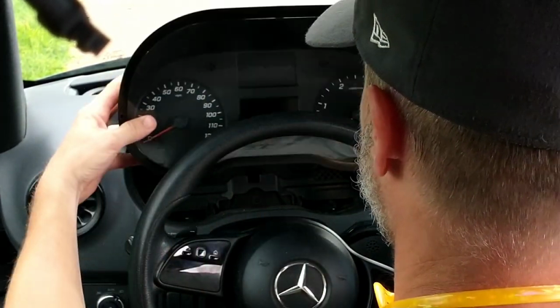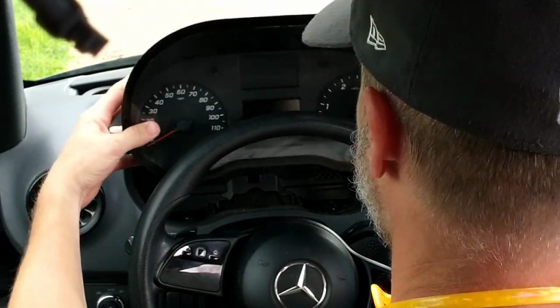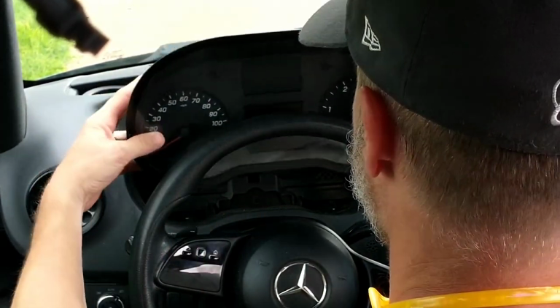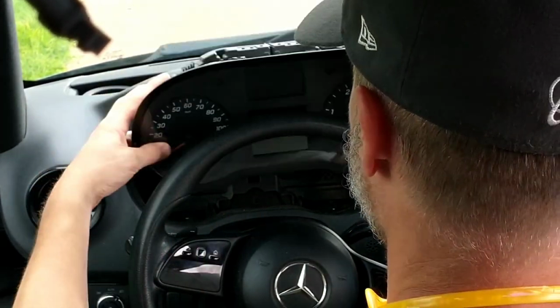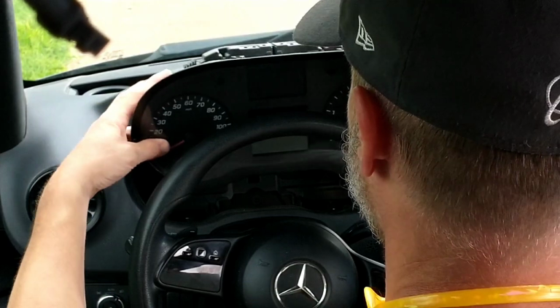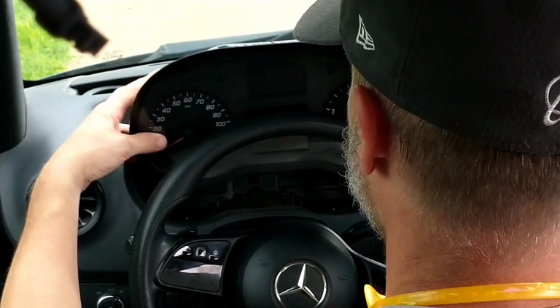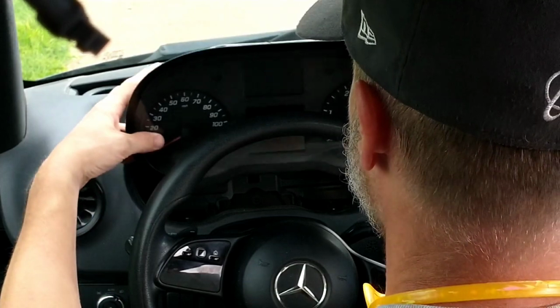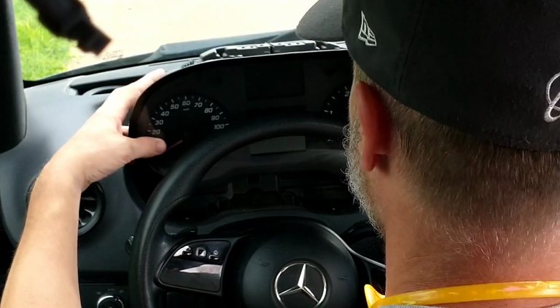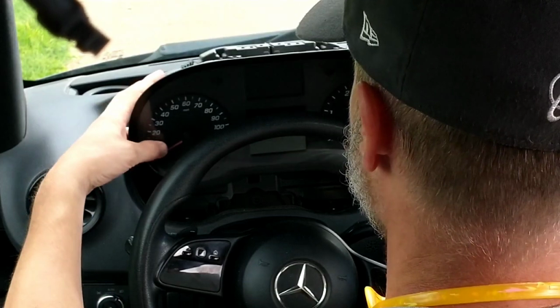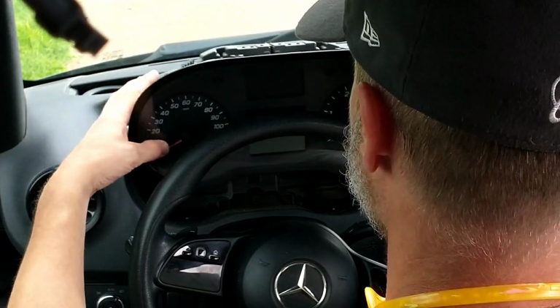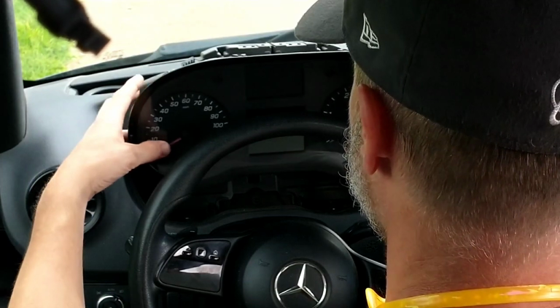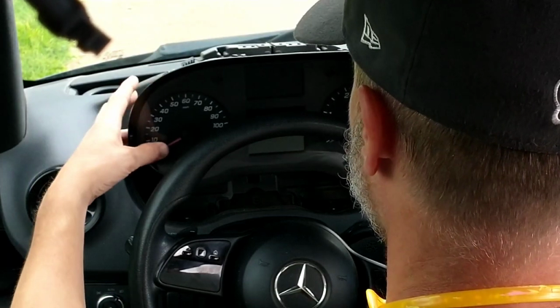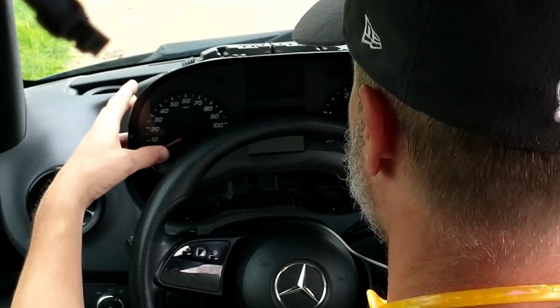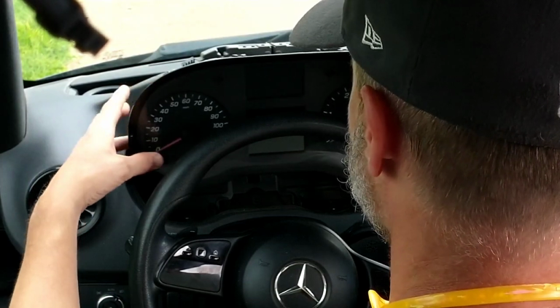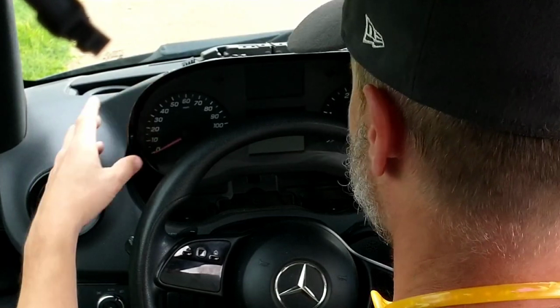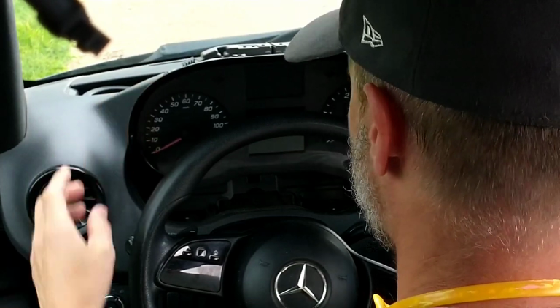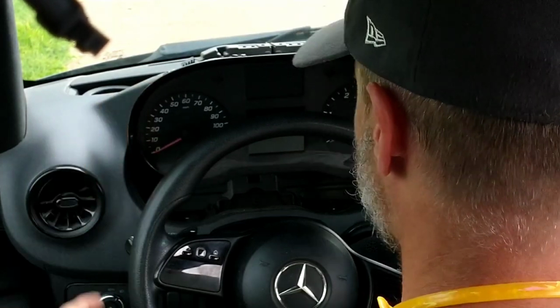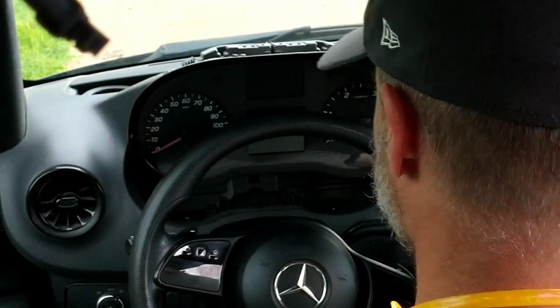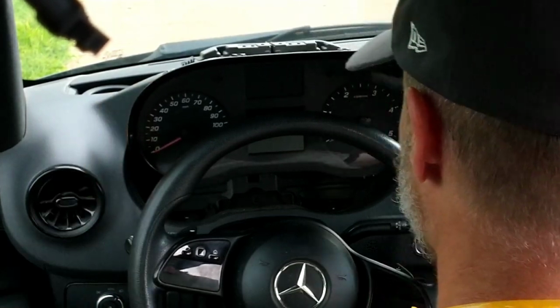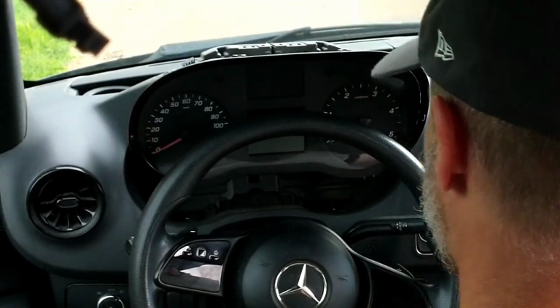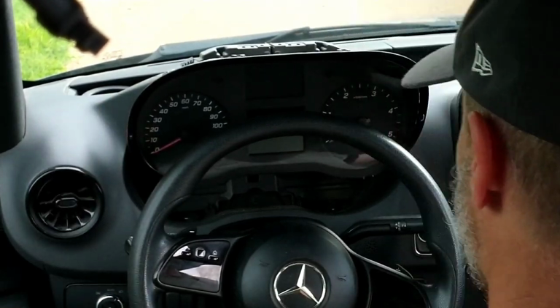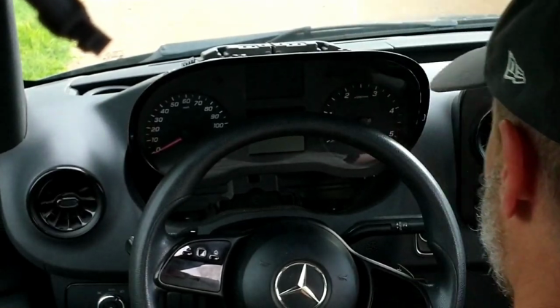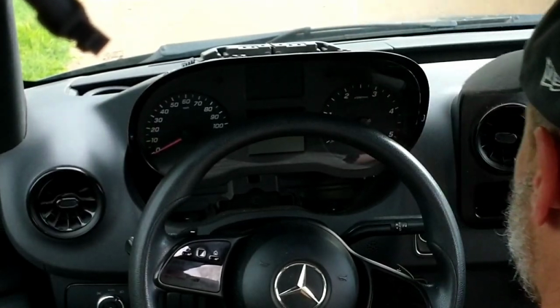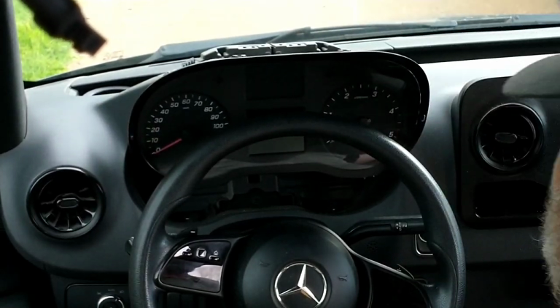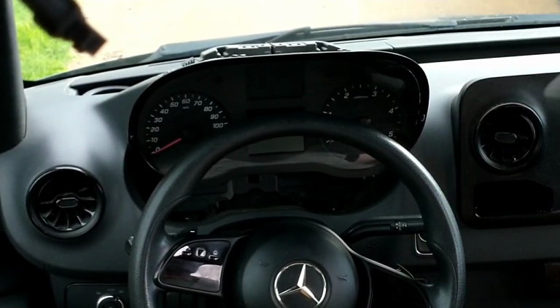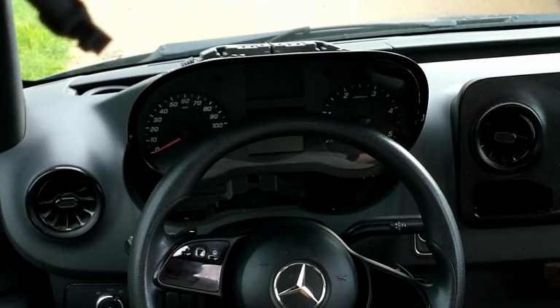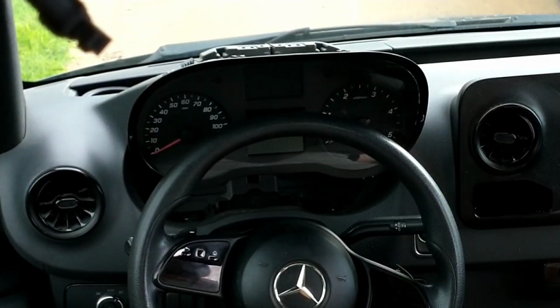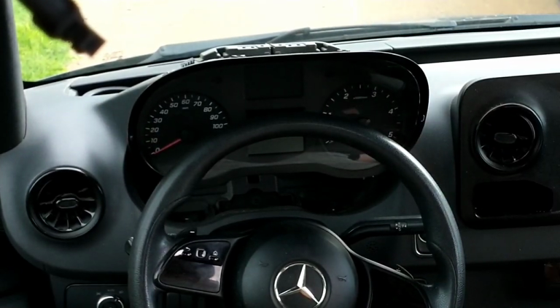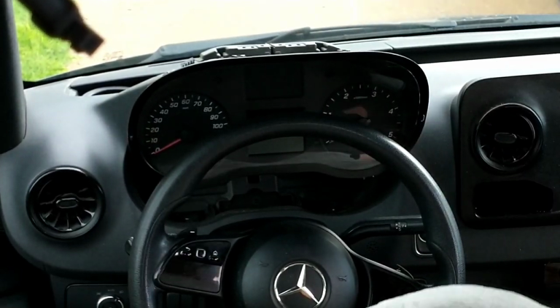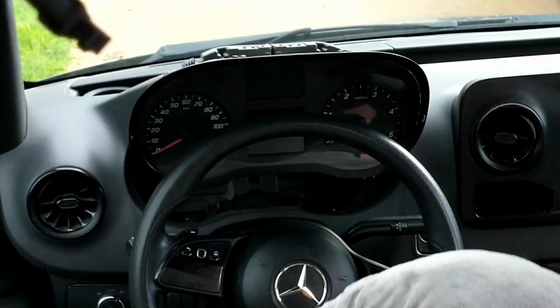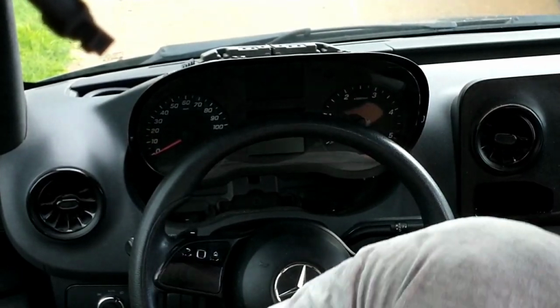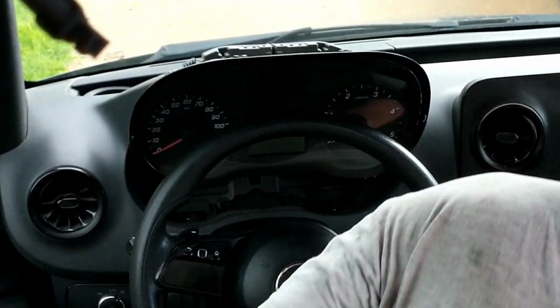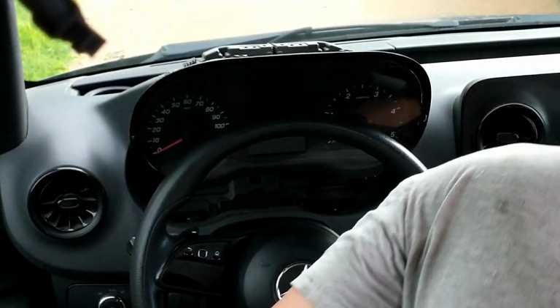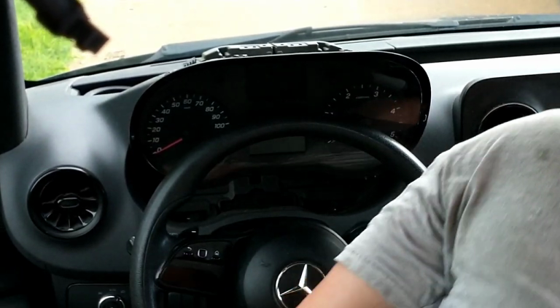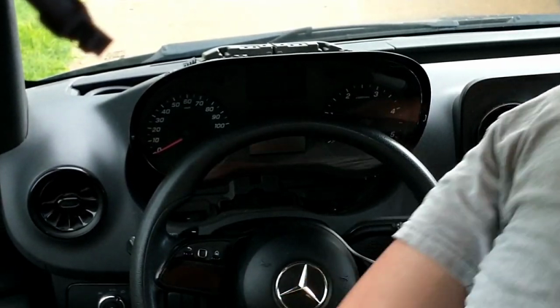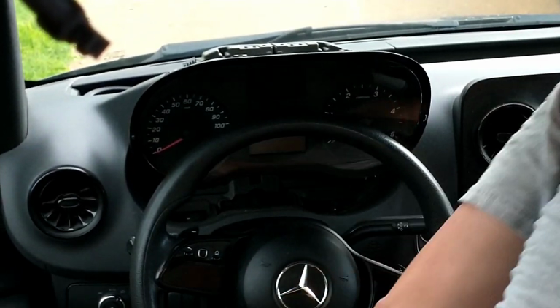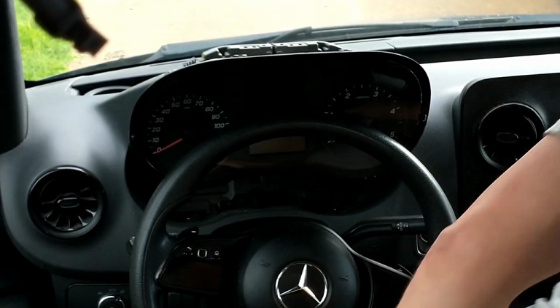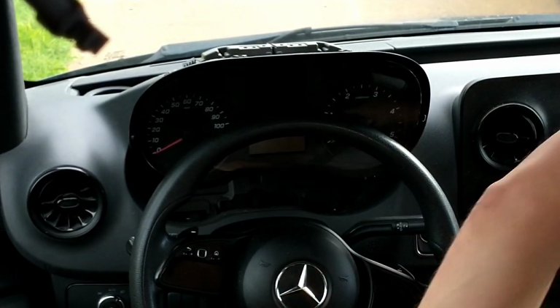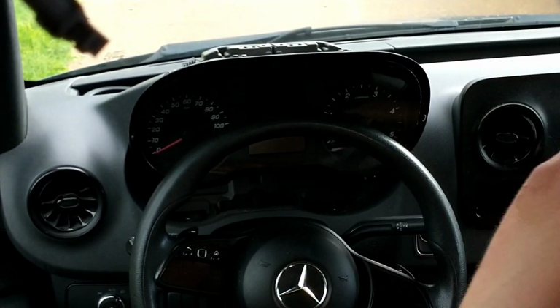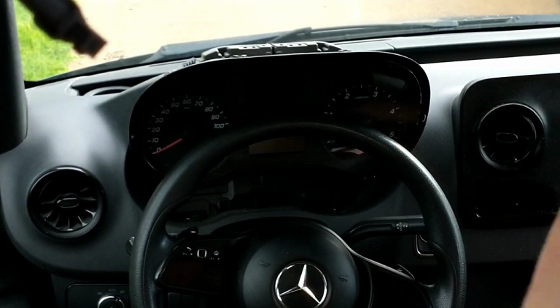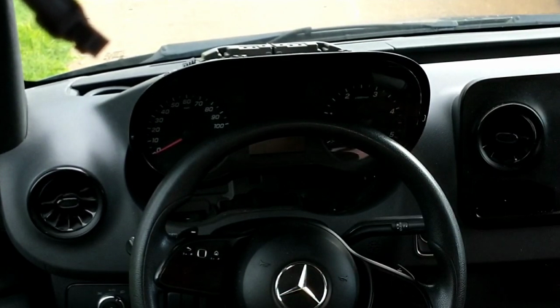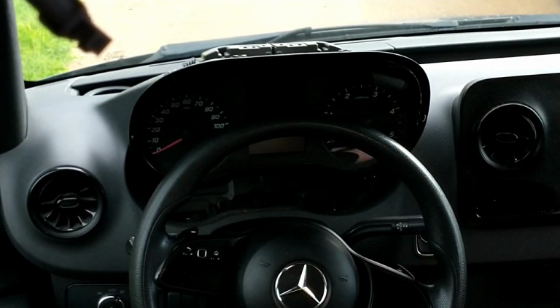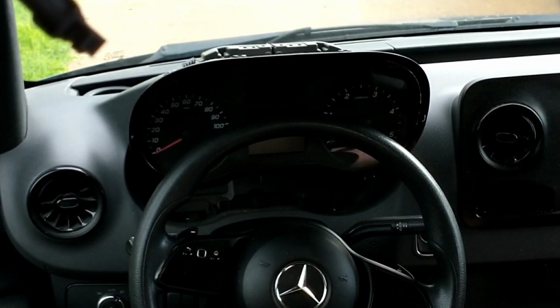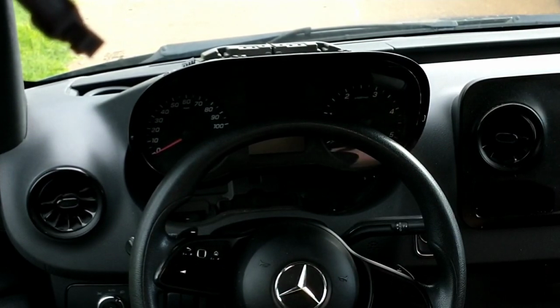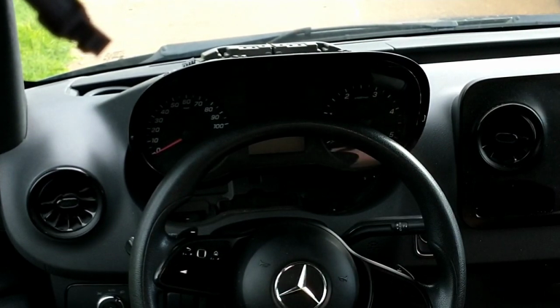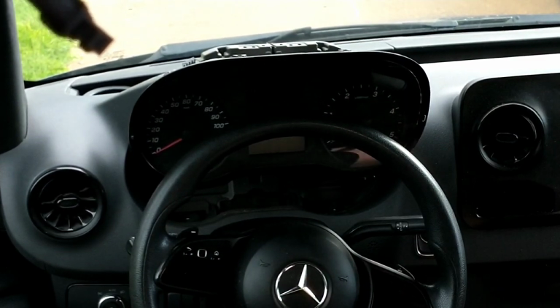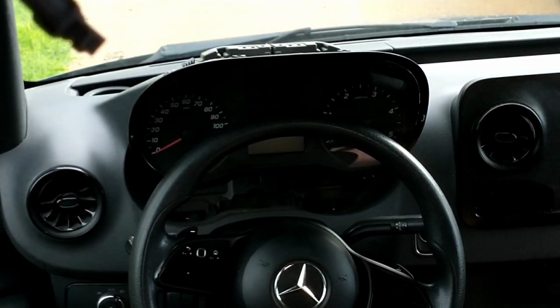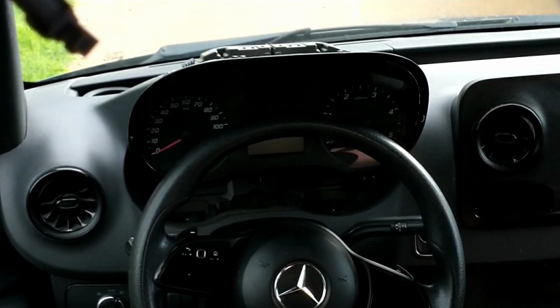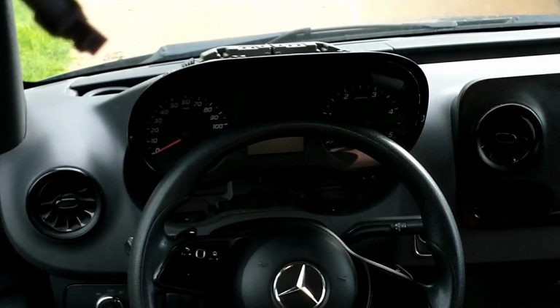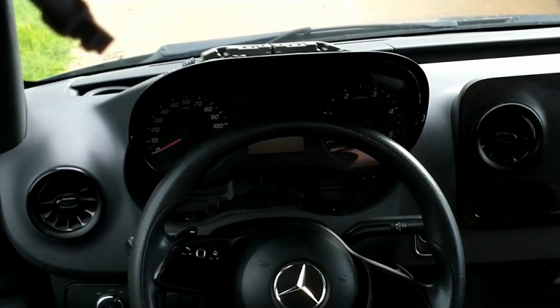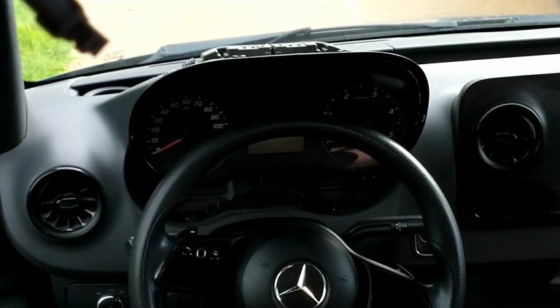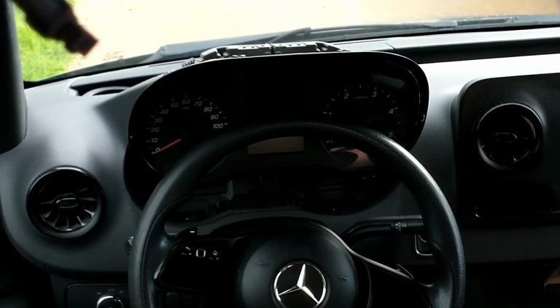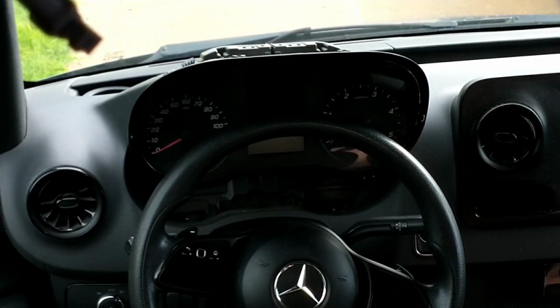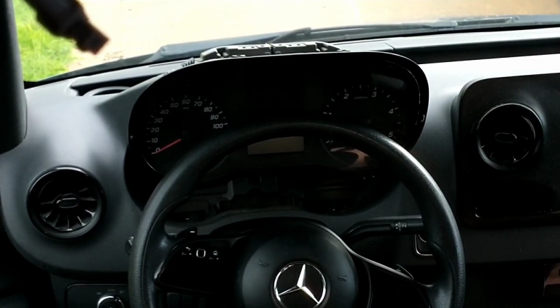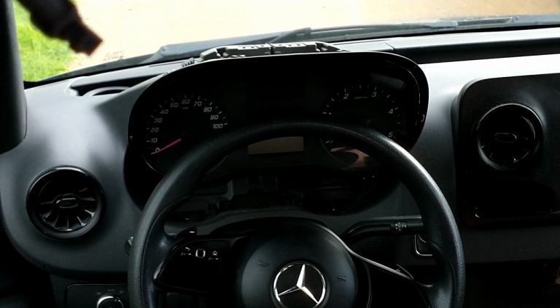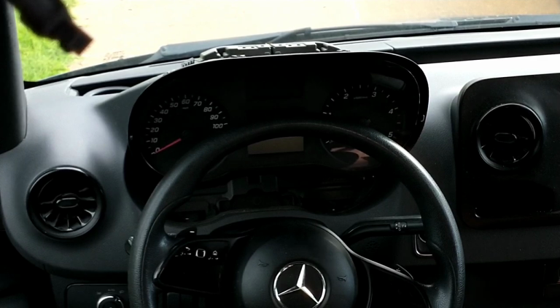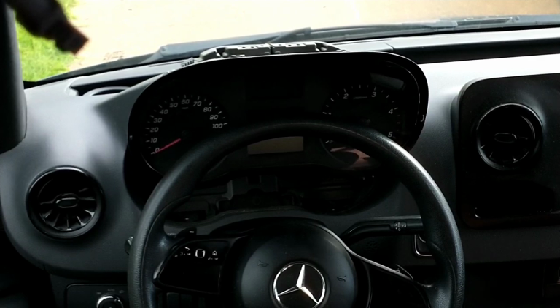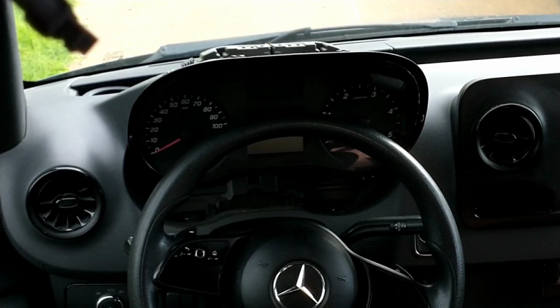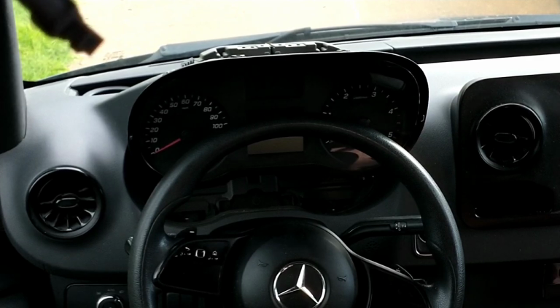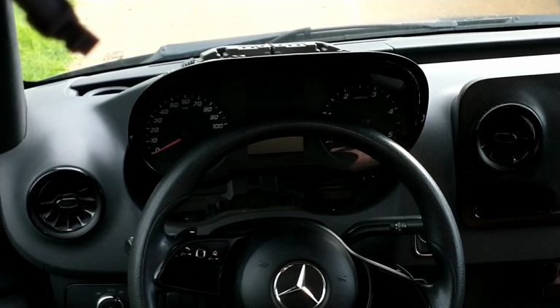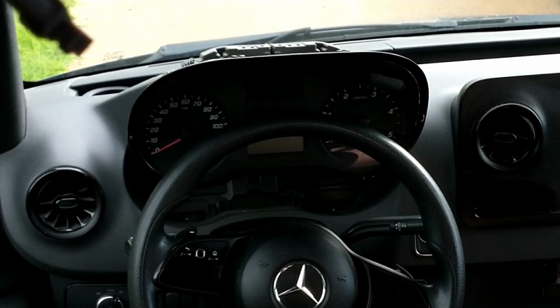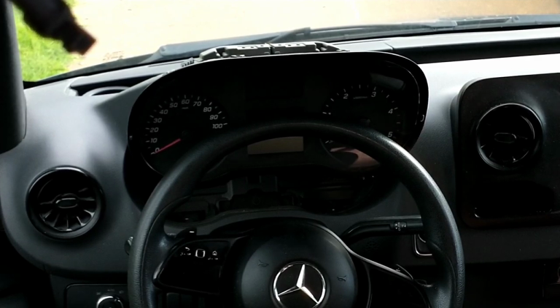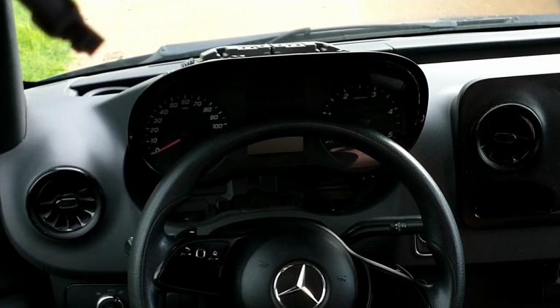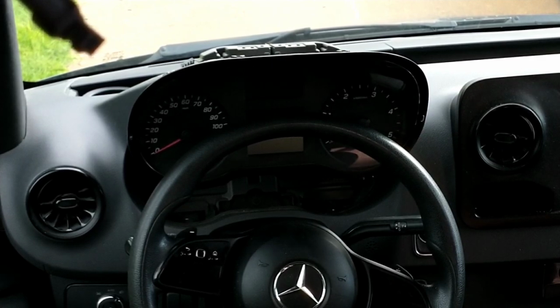I'm going to be removing the SOS light out of this van, or at least blocking it off — if you want to check it out in the next video.